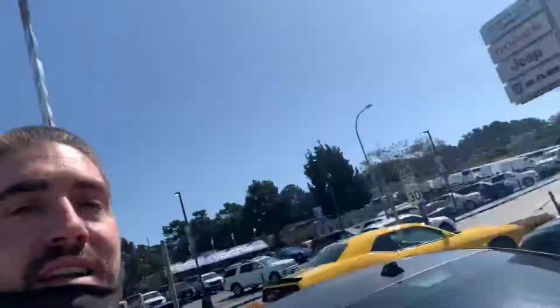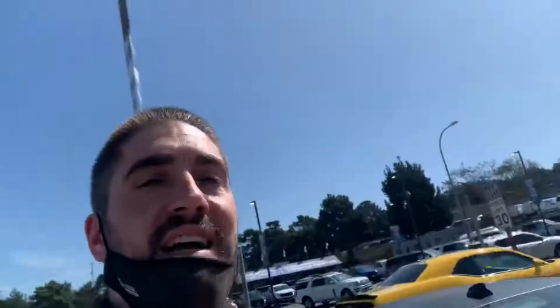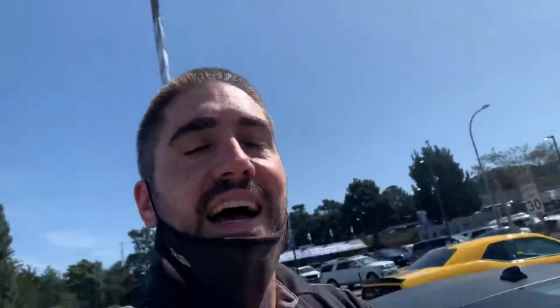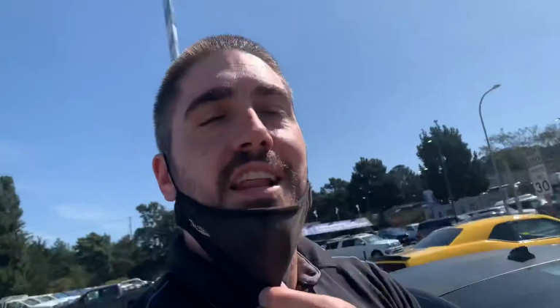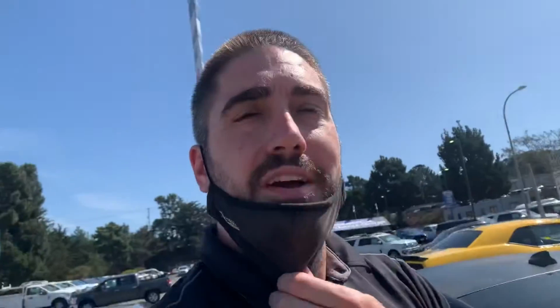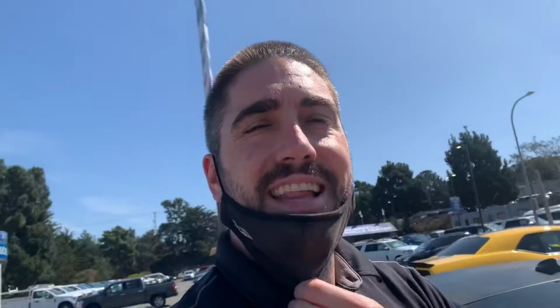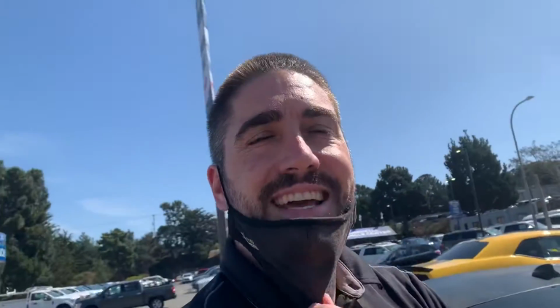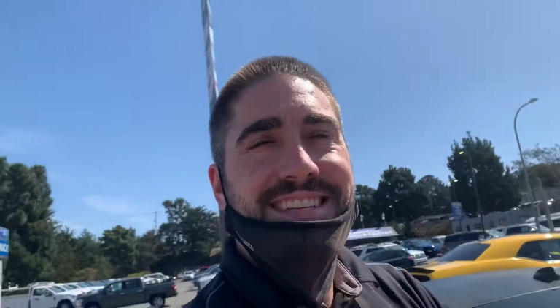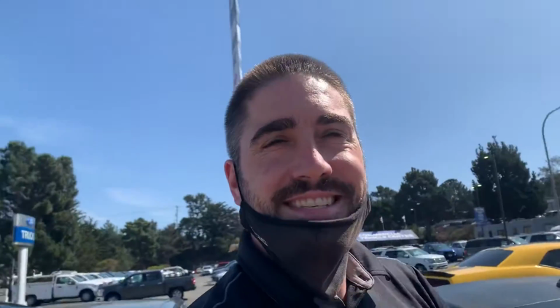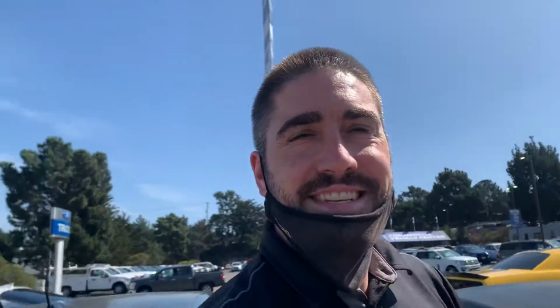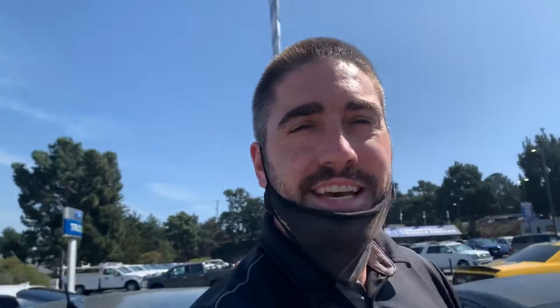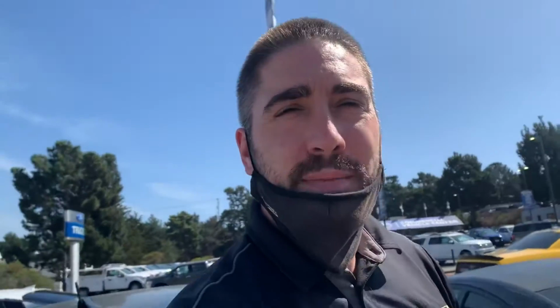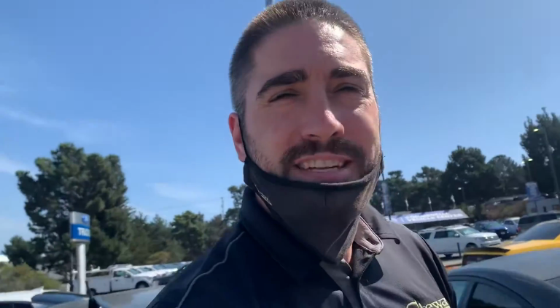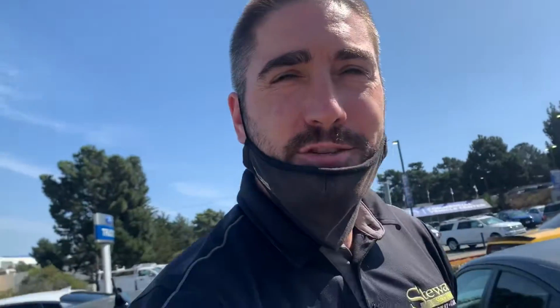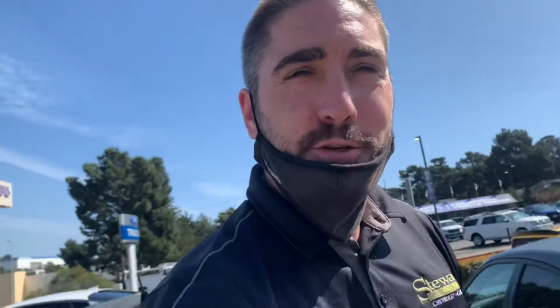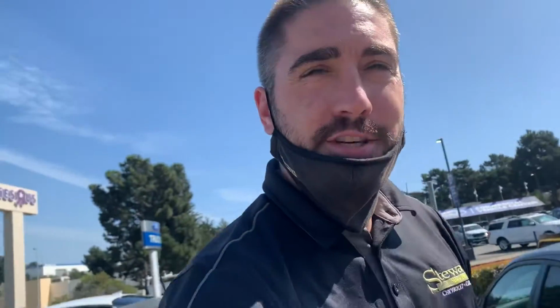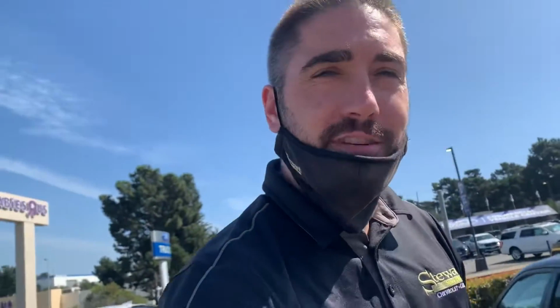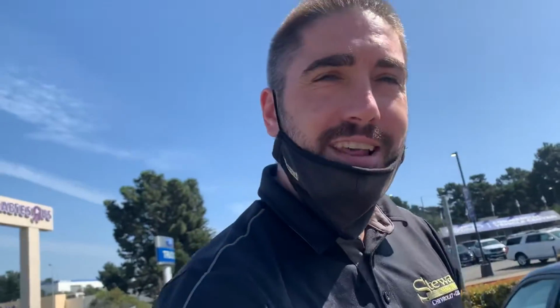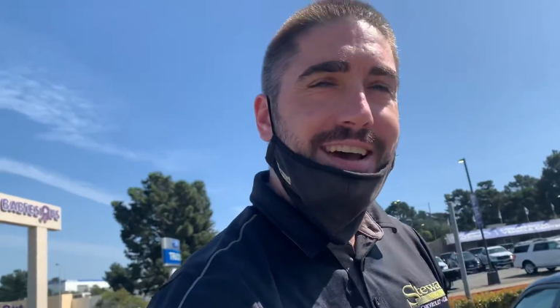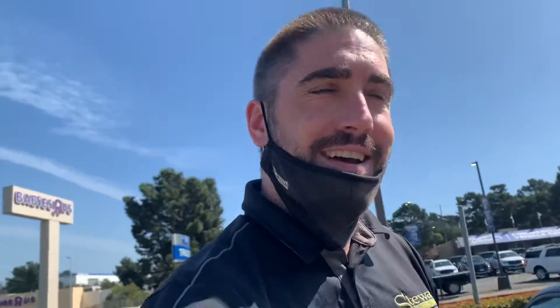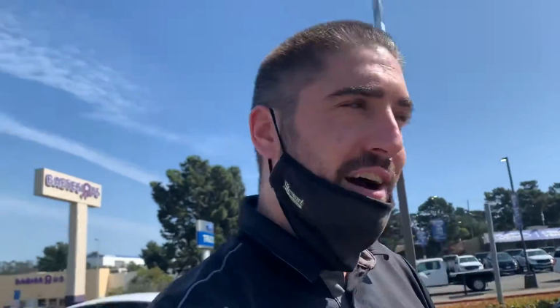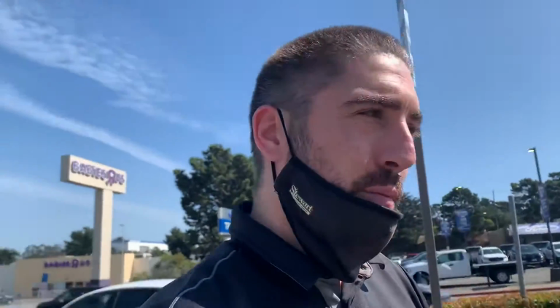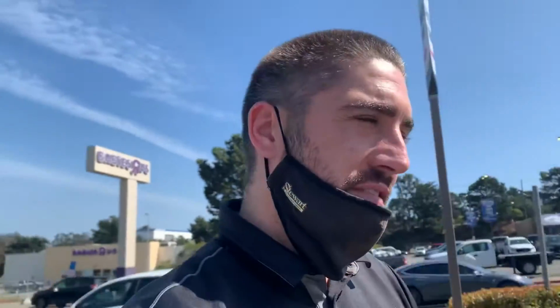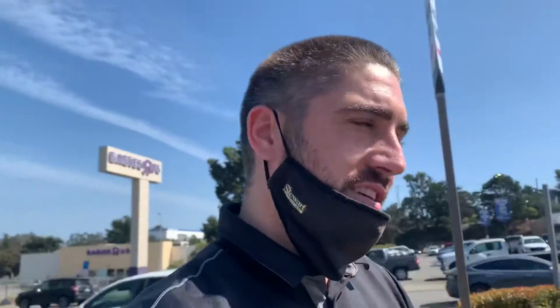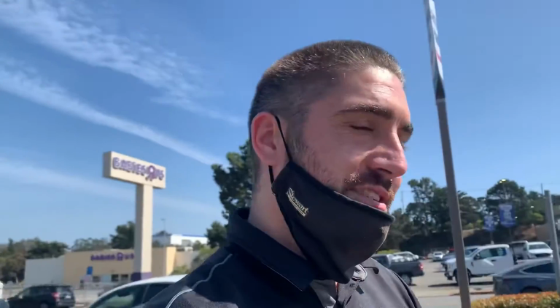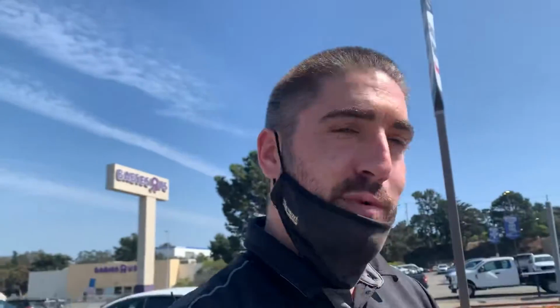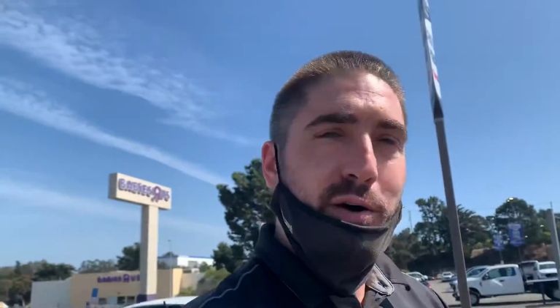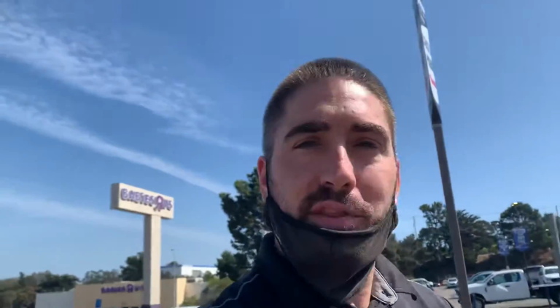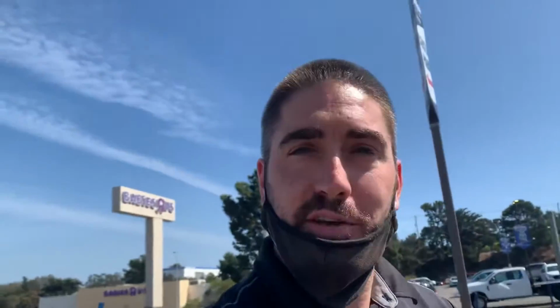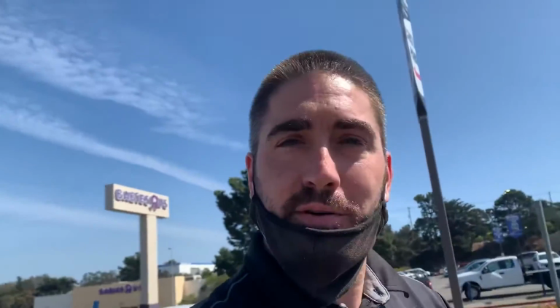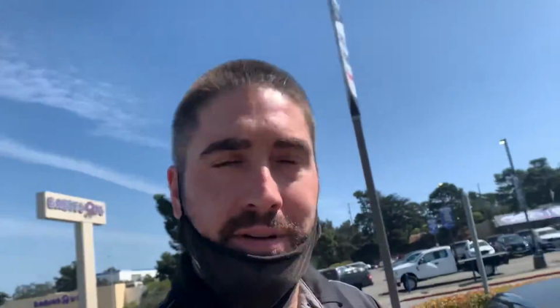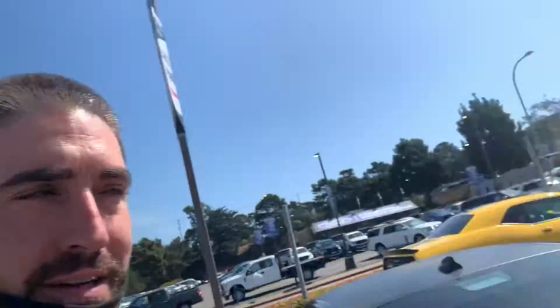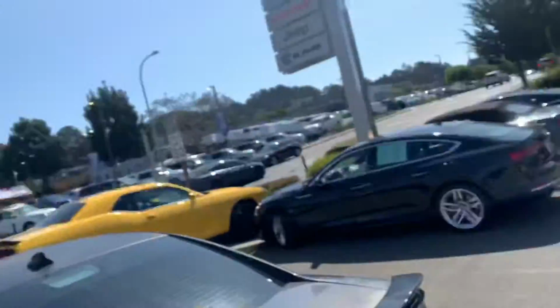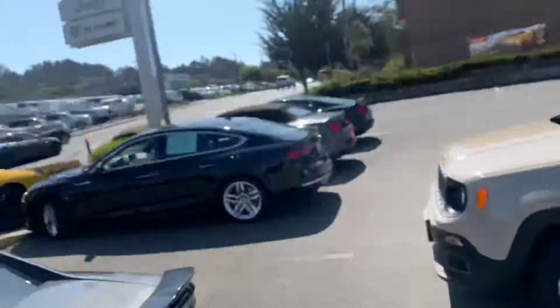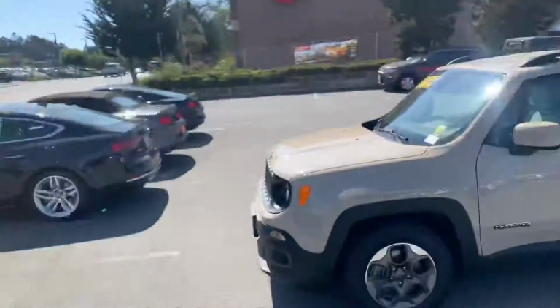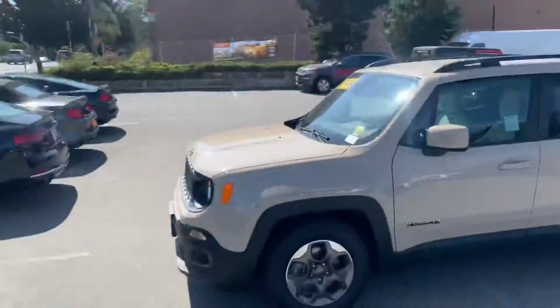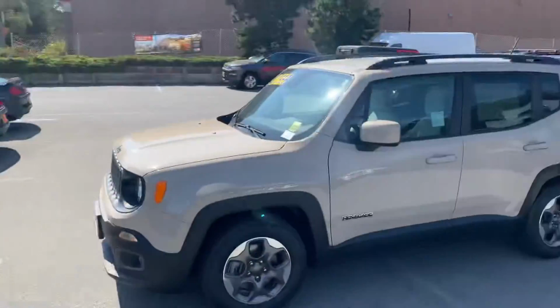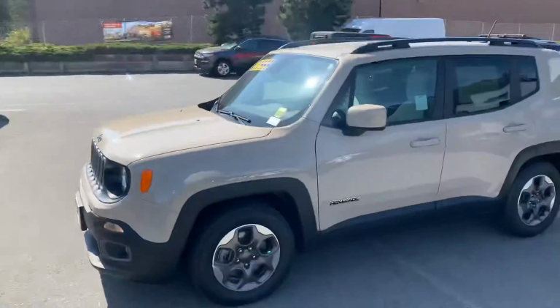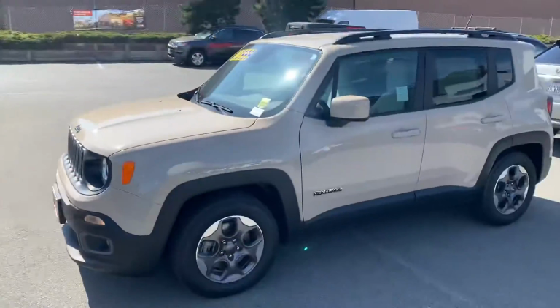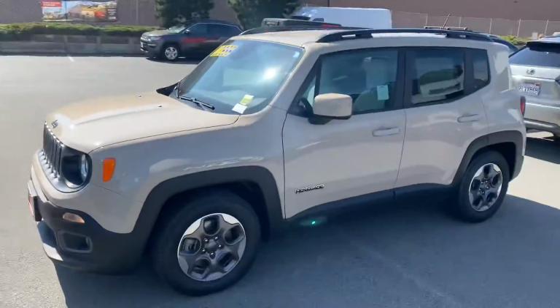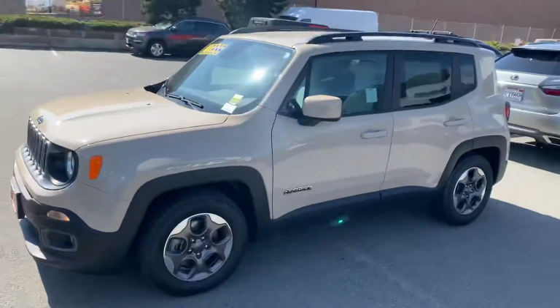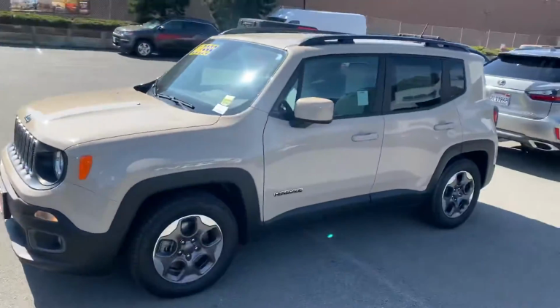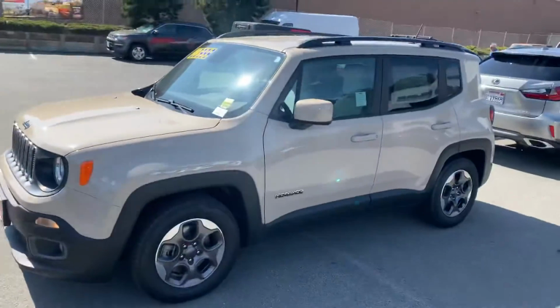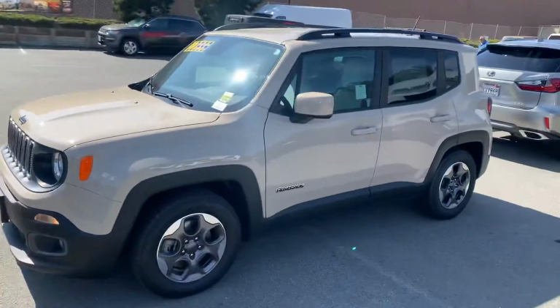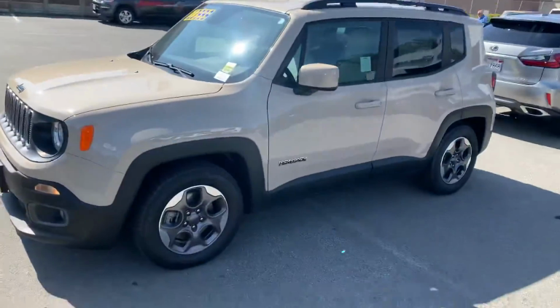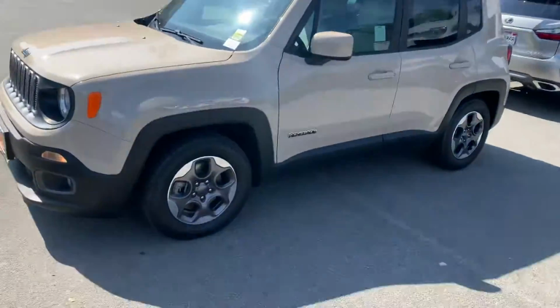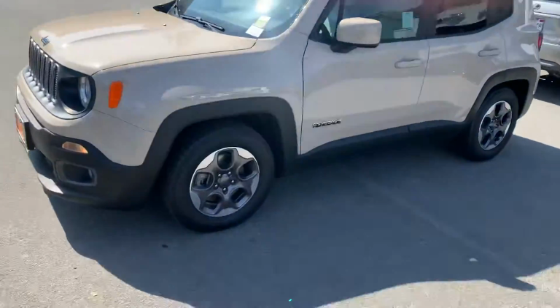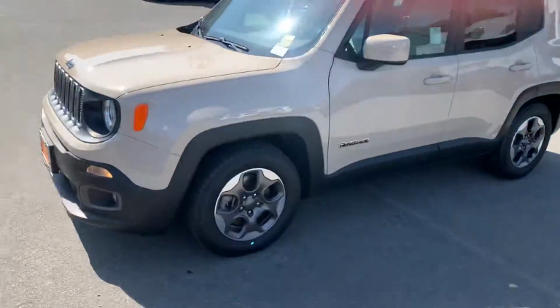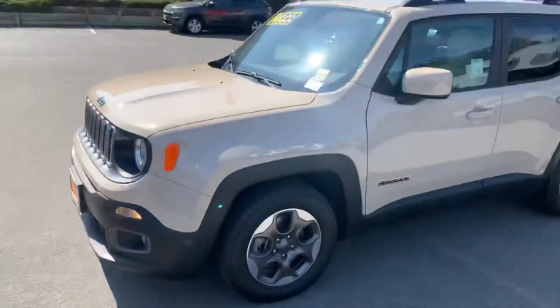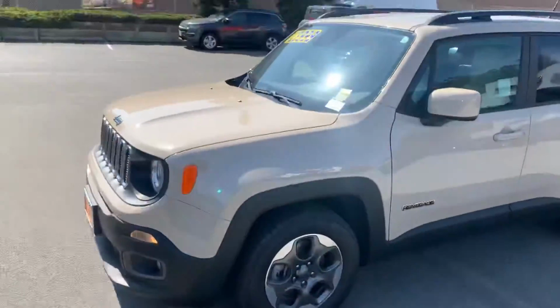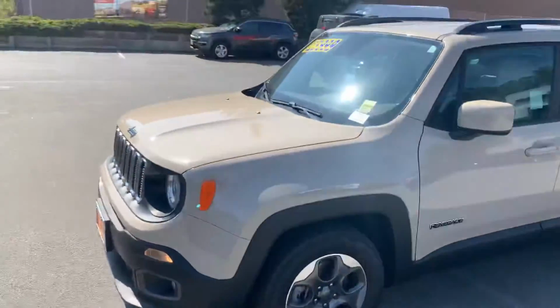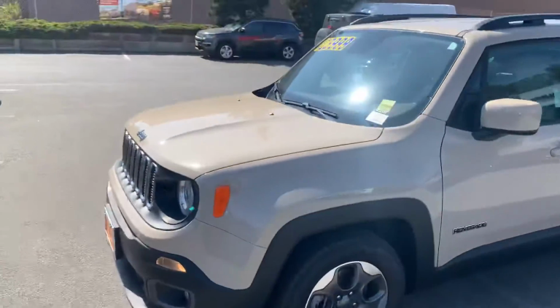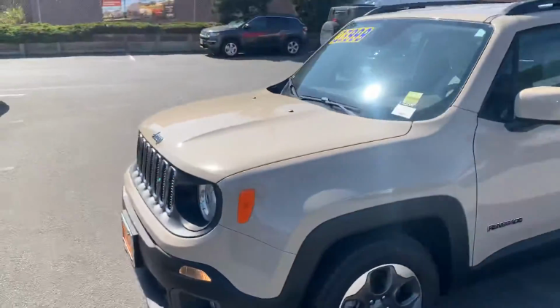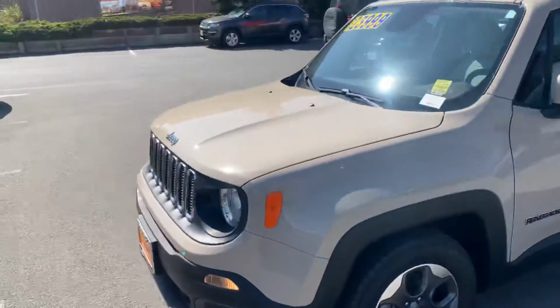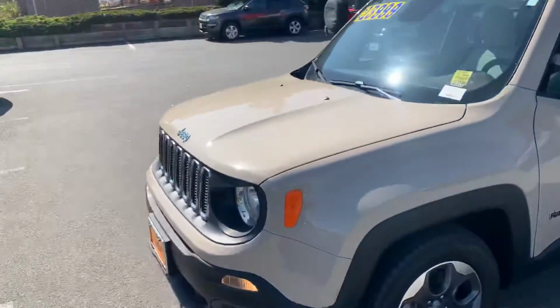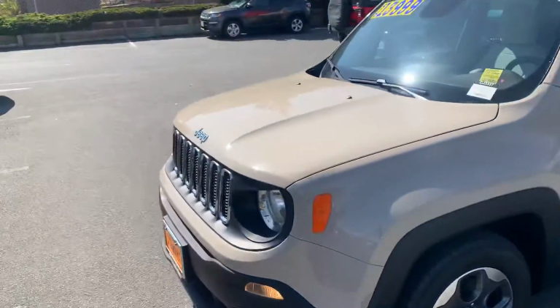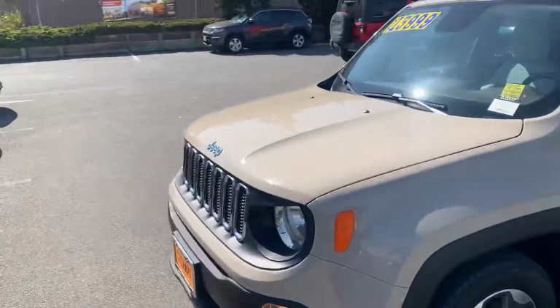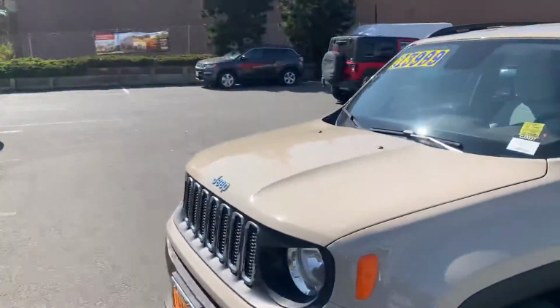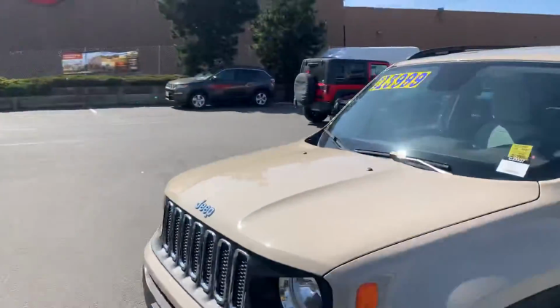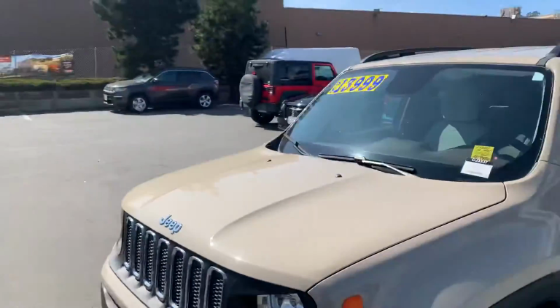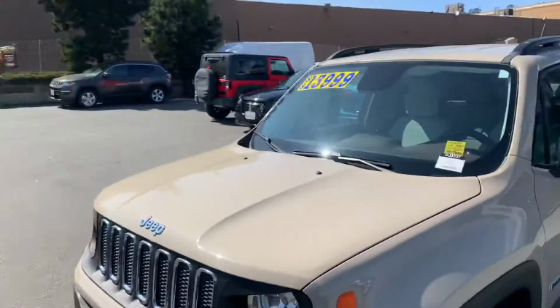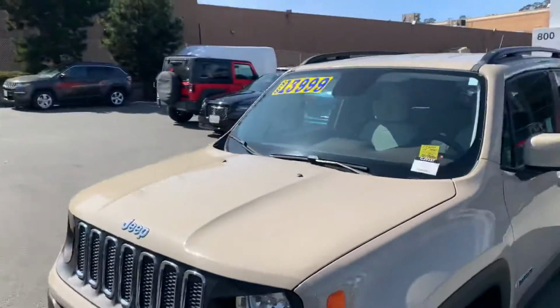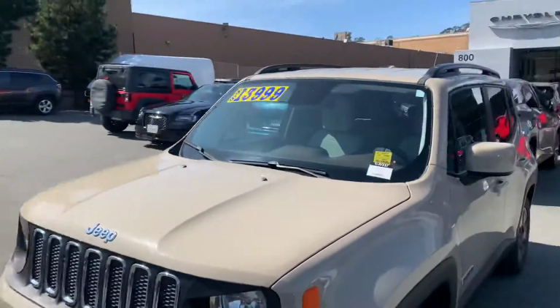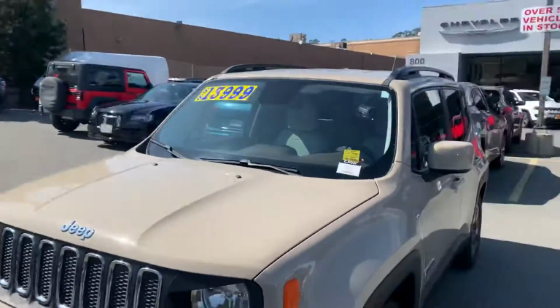Hello Elaine, this is Tim at Stuart Chevrolet. I hope everything is well with you. We want to get you a better look at the Jeep Renegade that you inquired about.